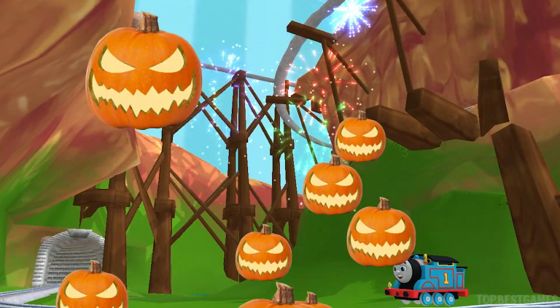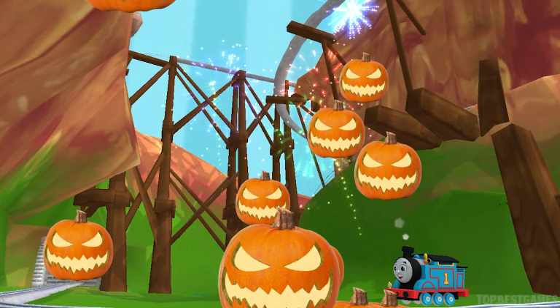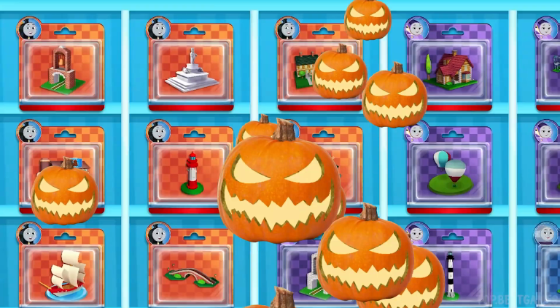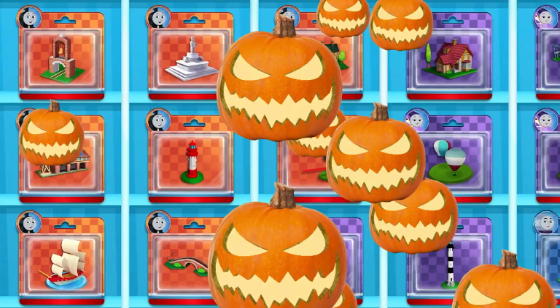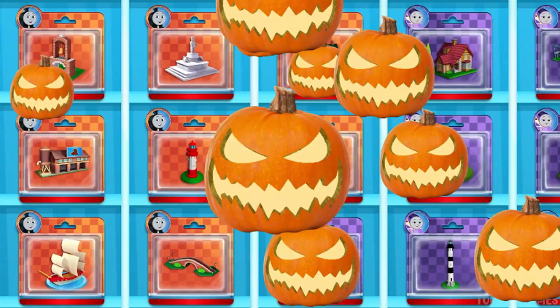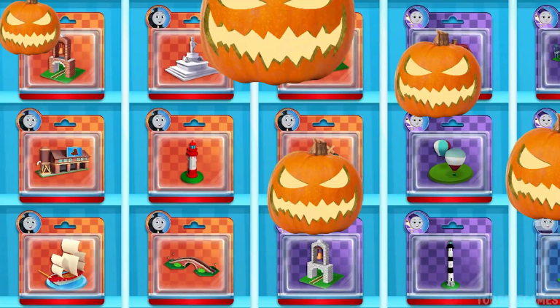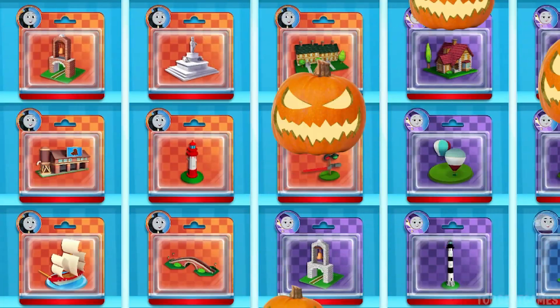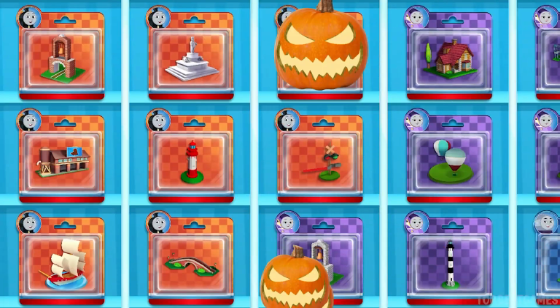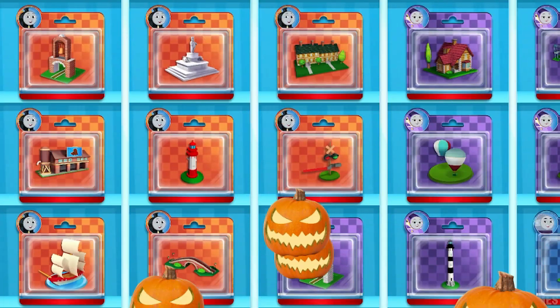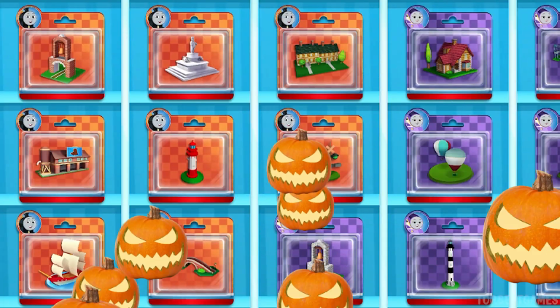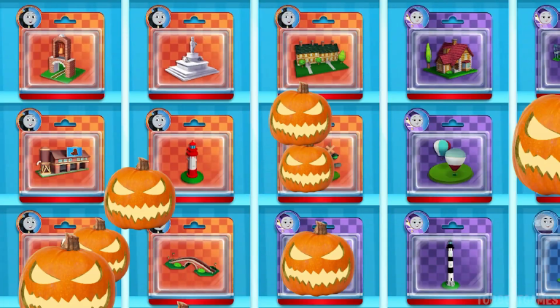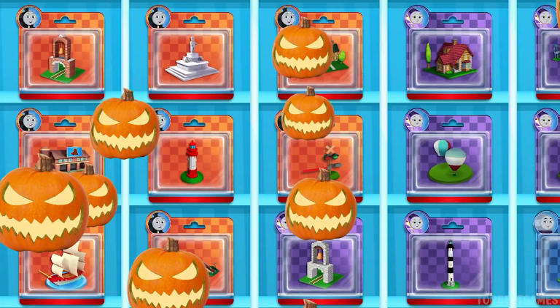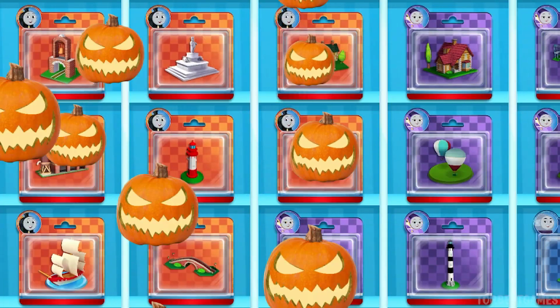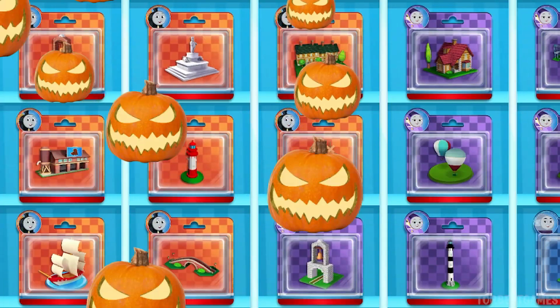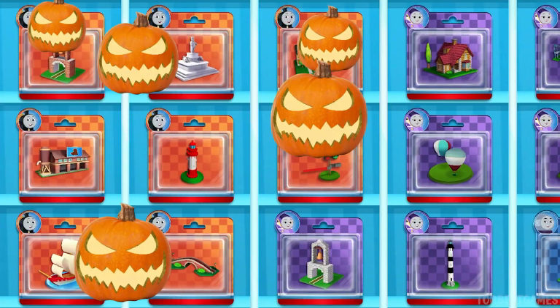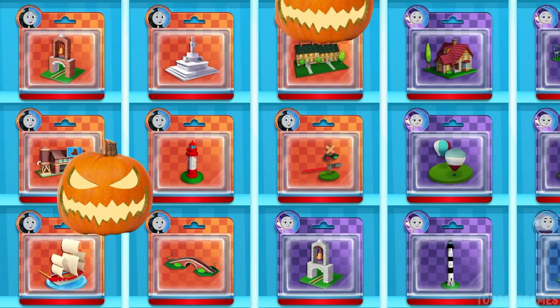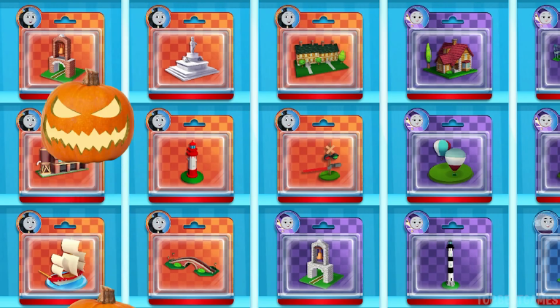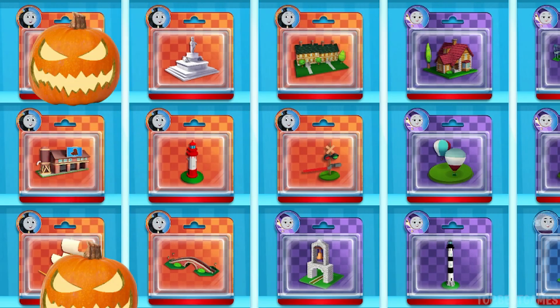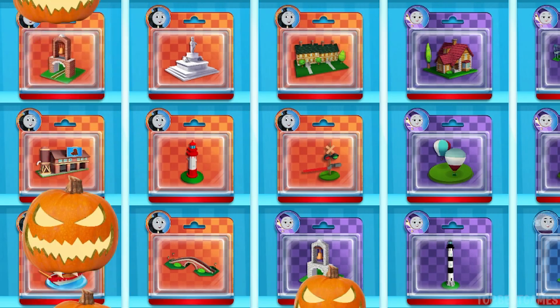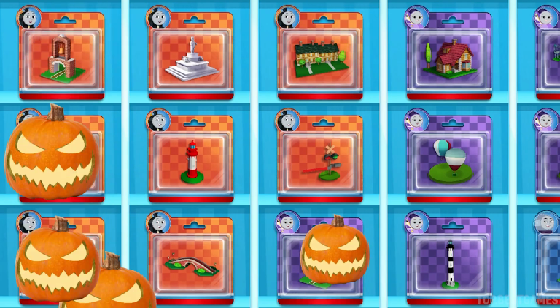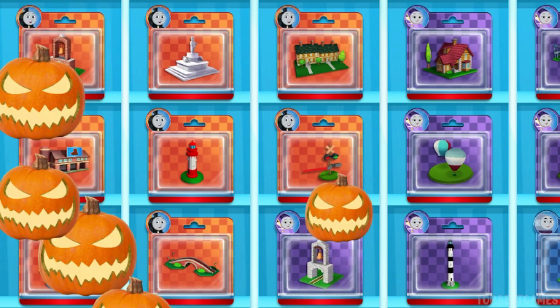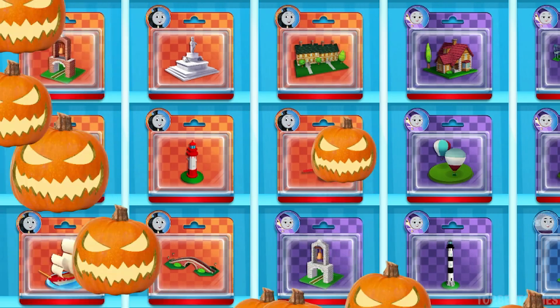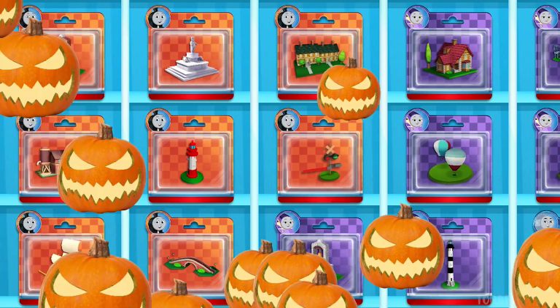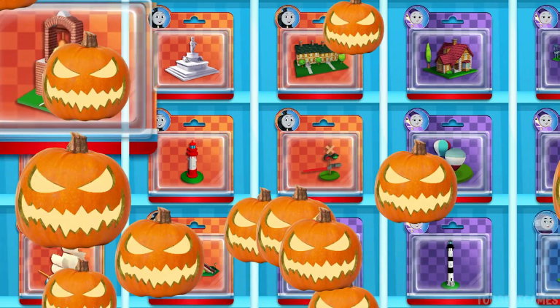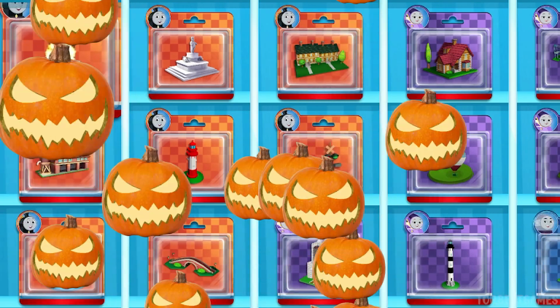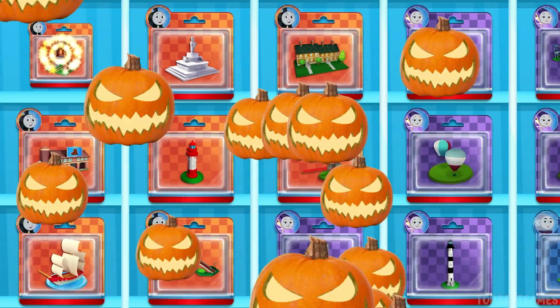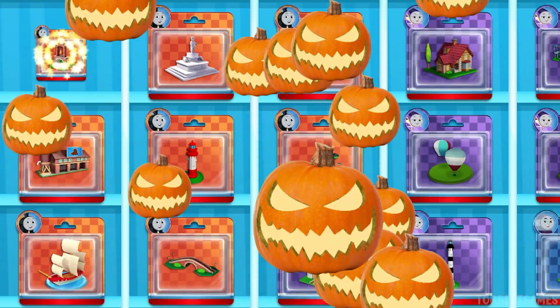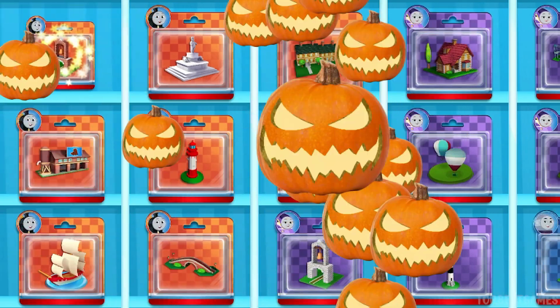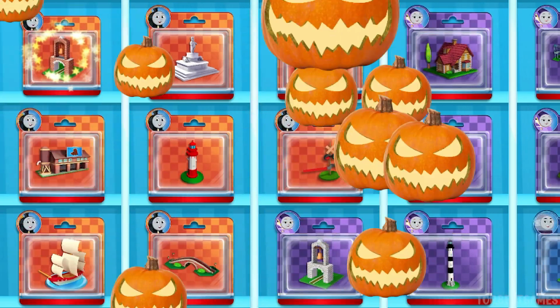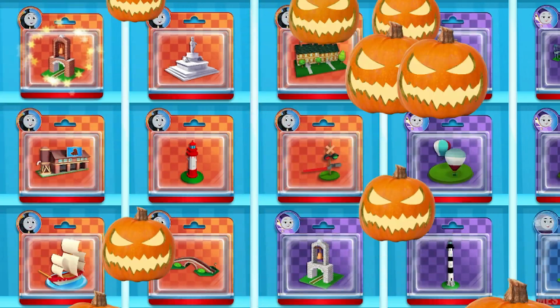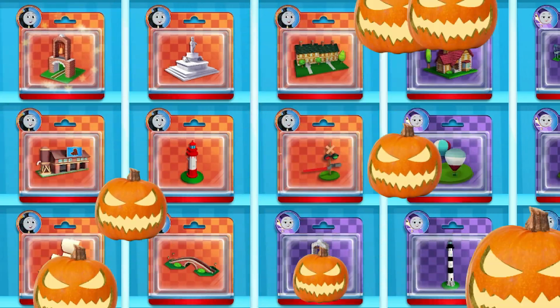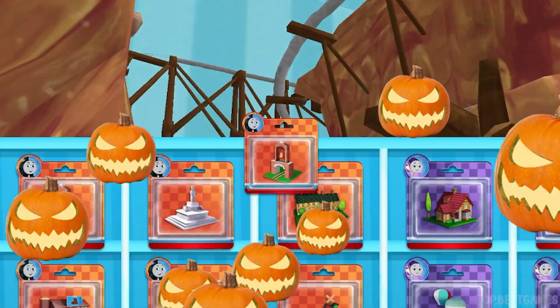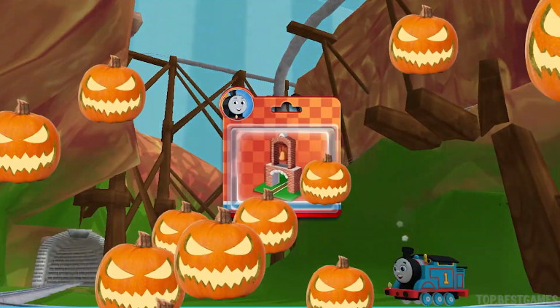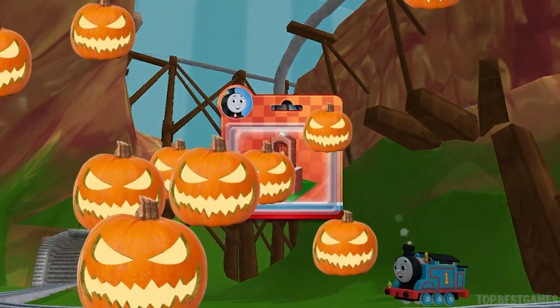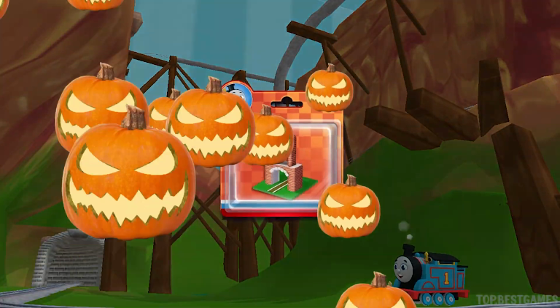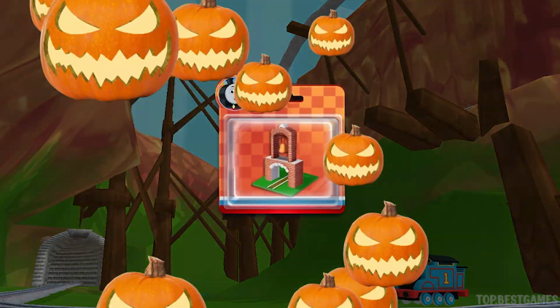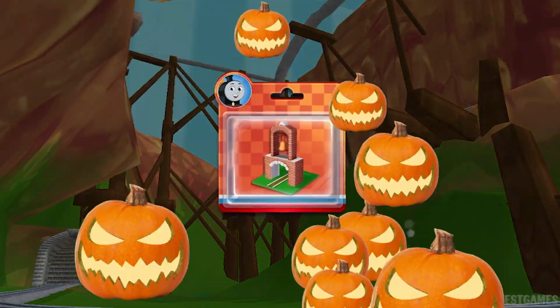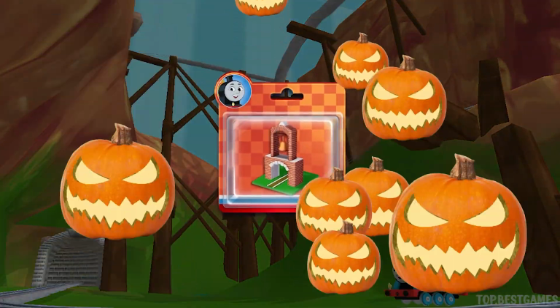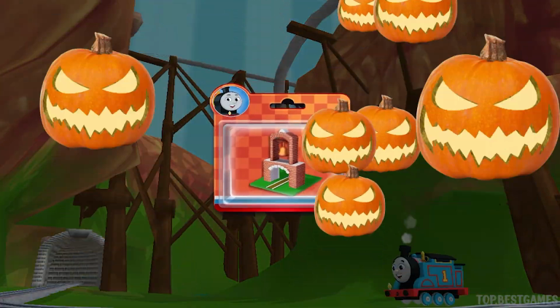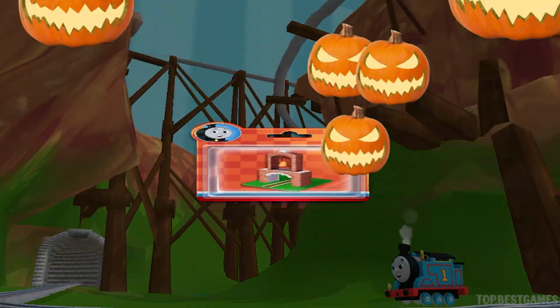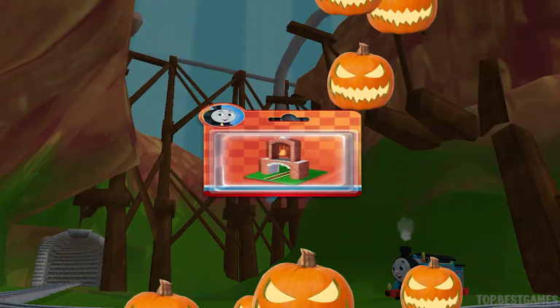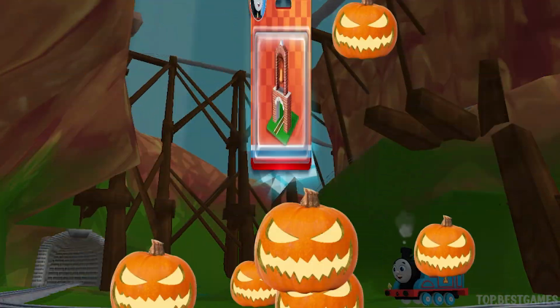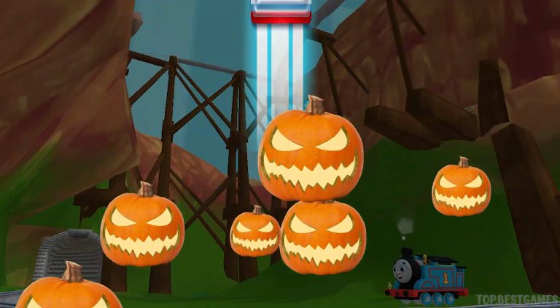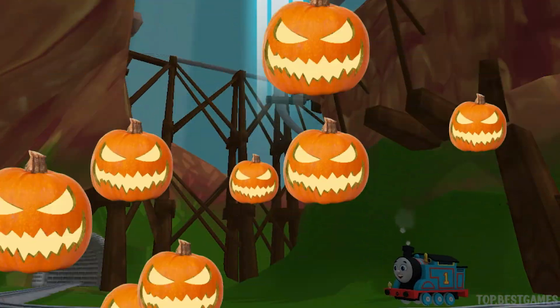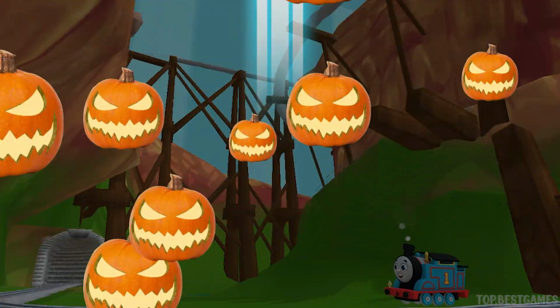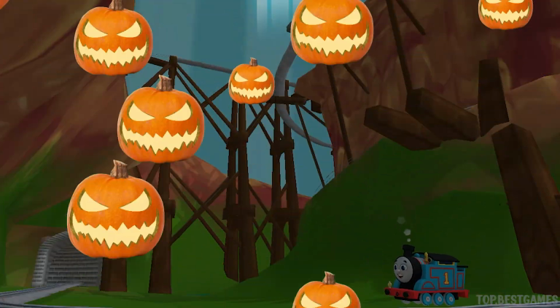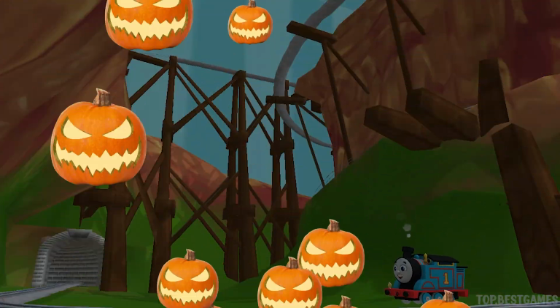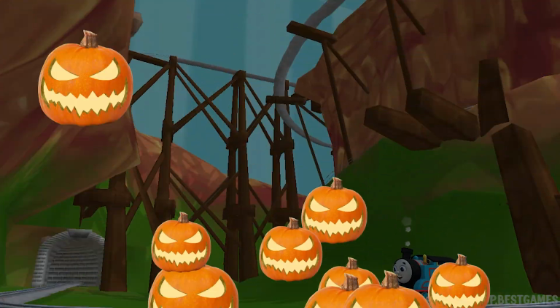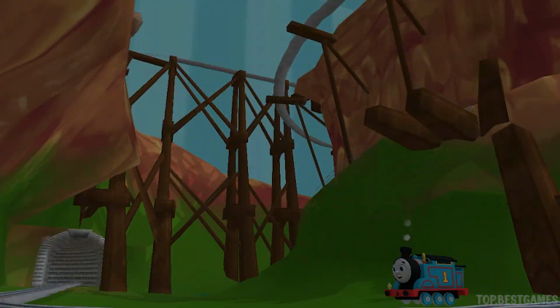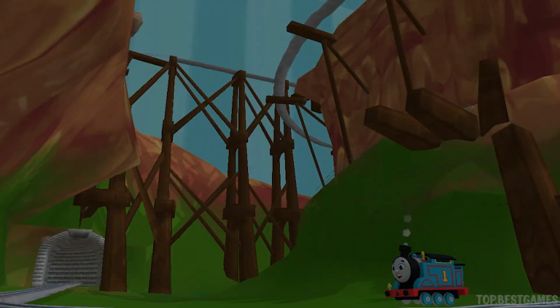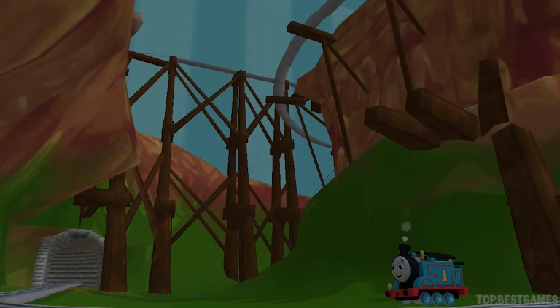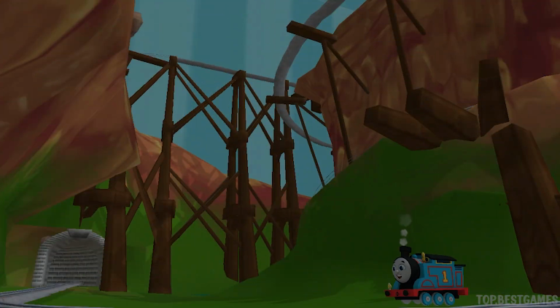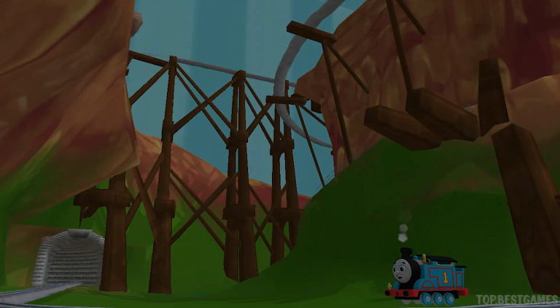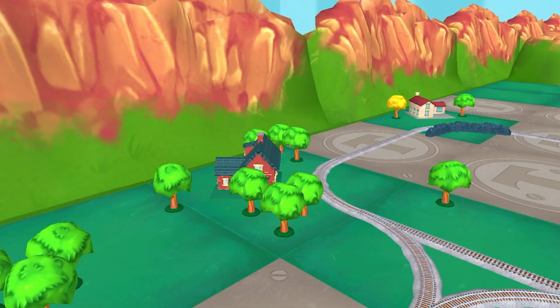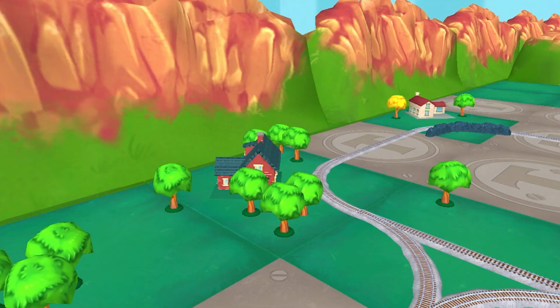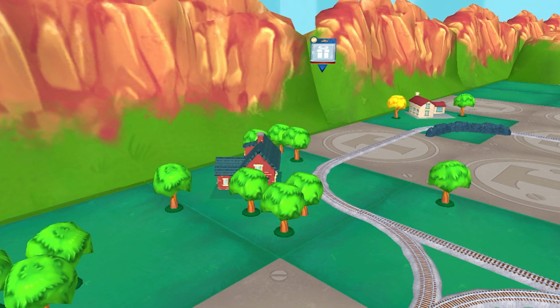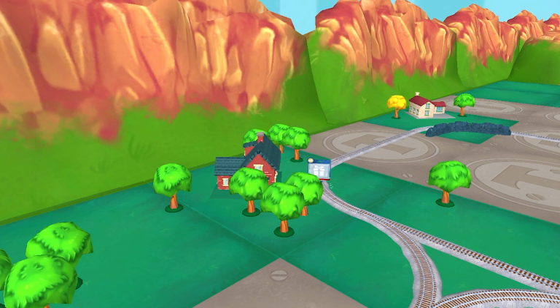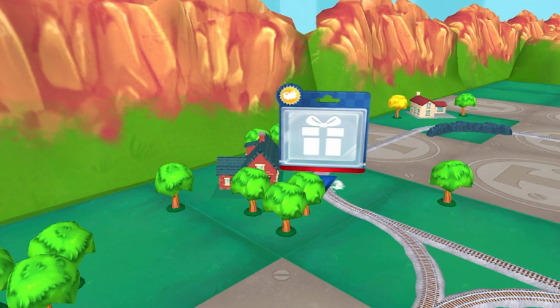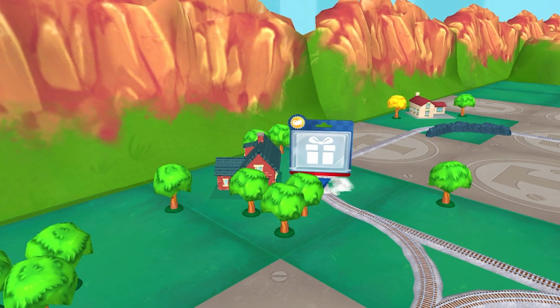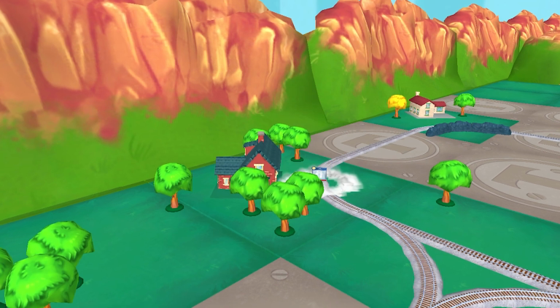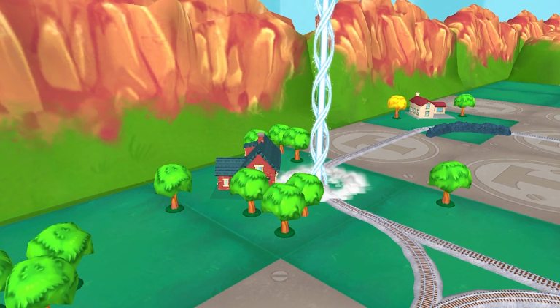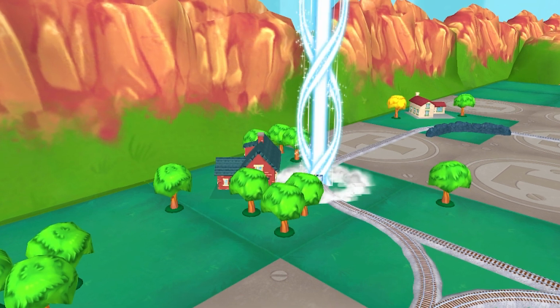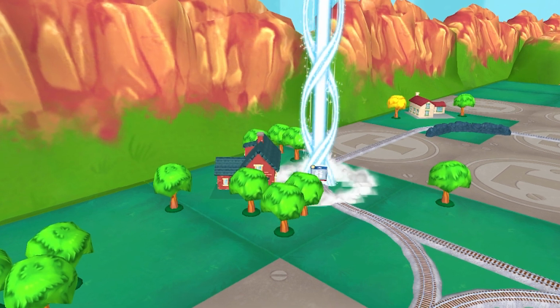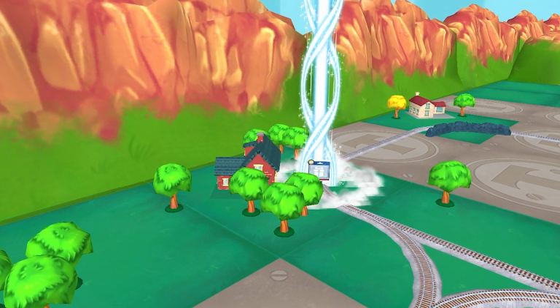Pick any toy you like. Let's go find that toy!